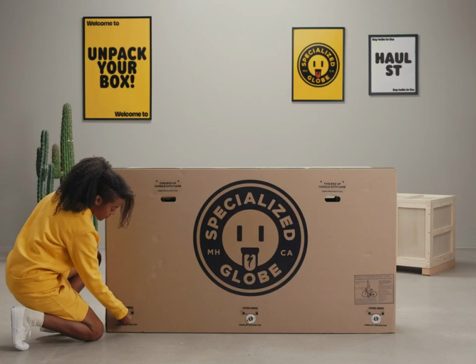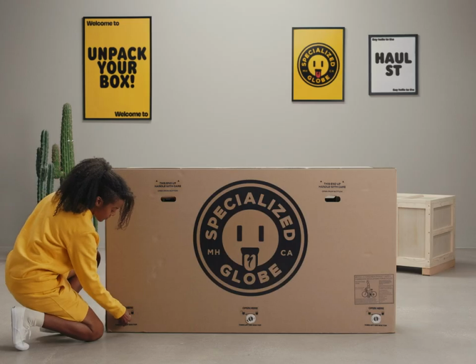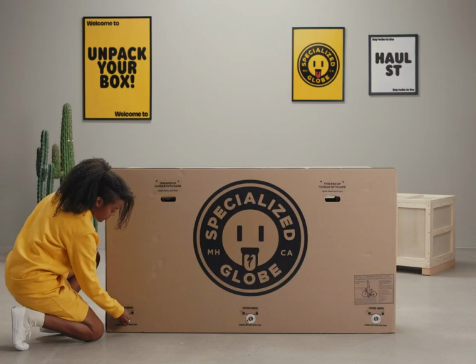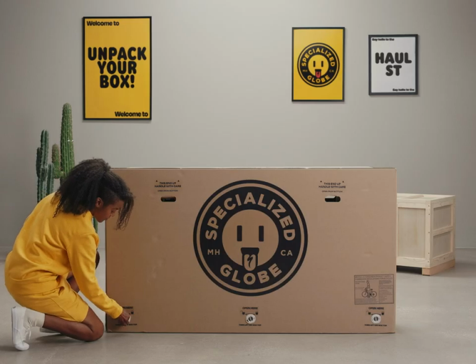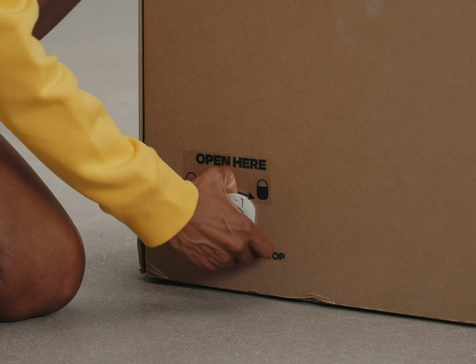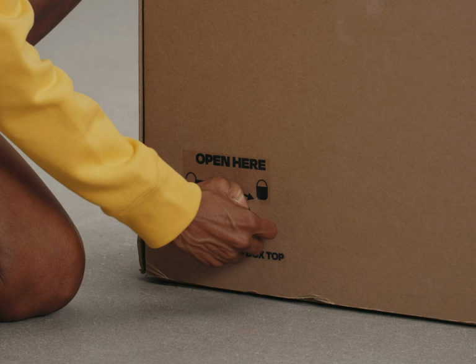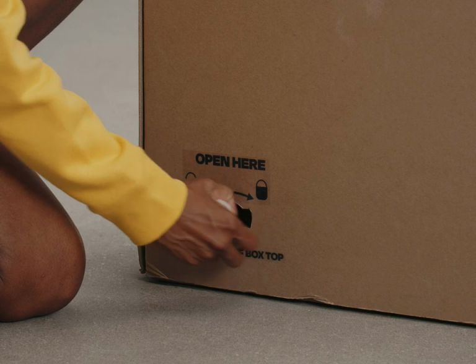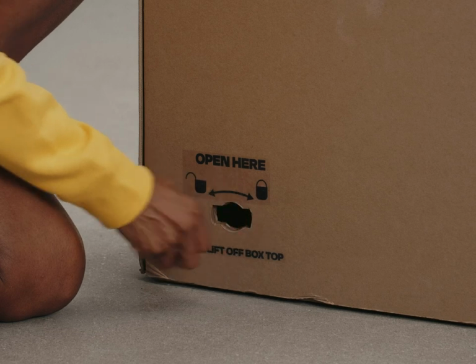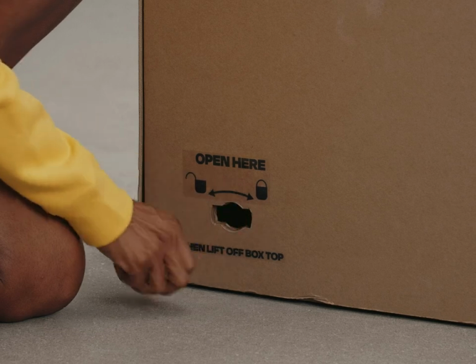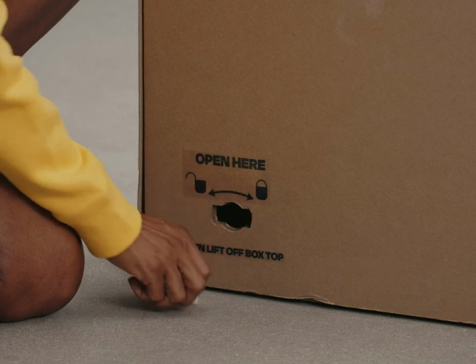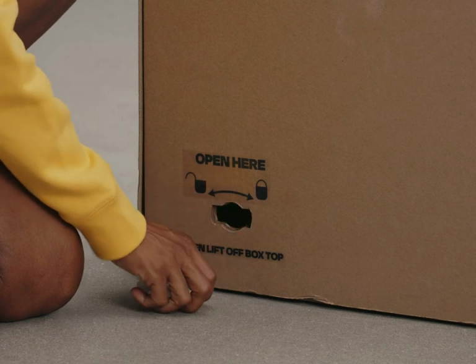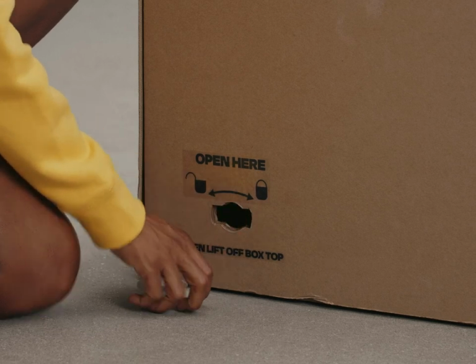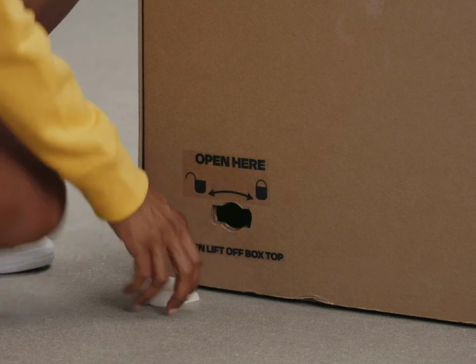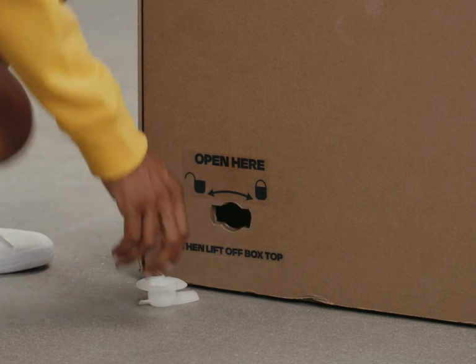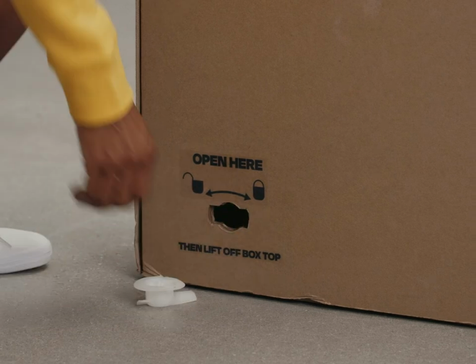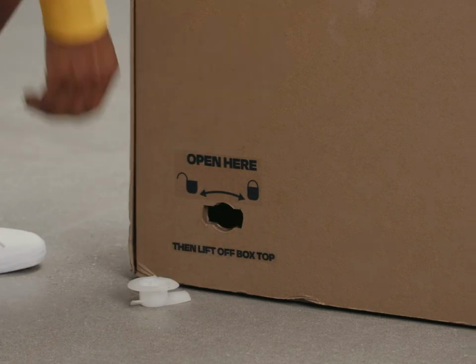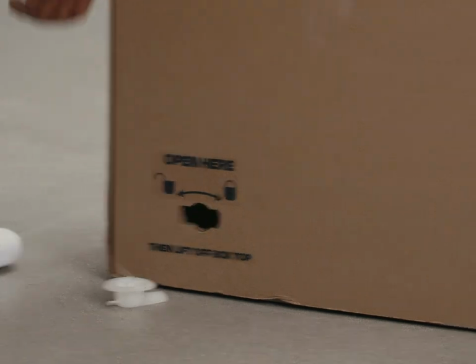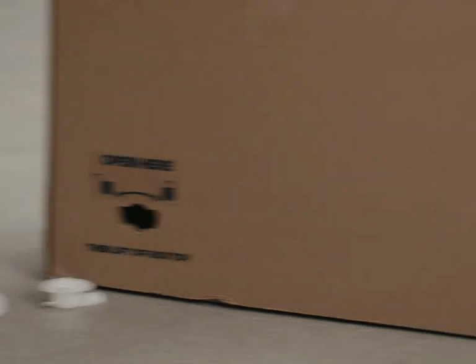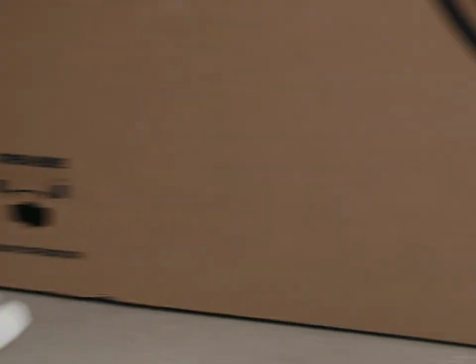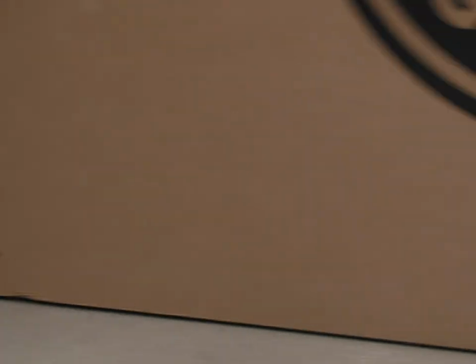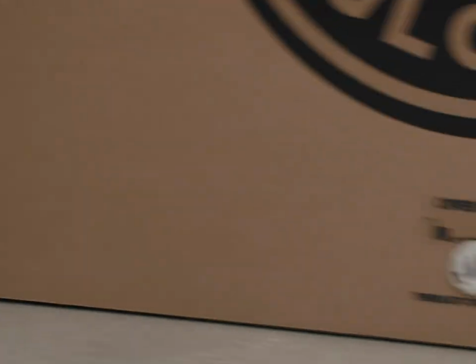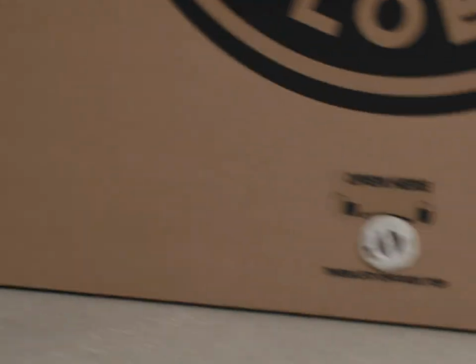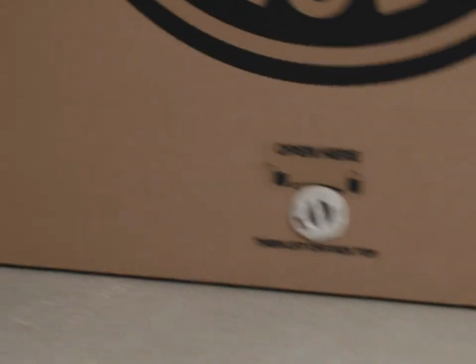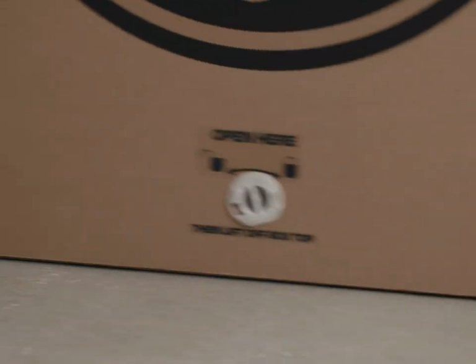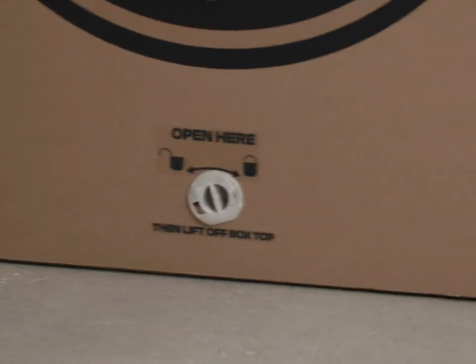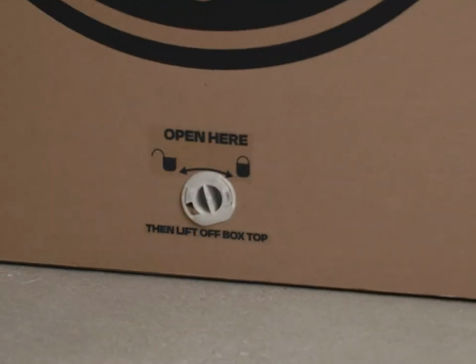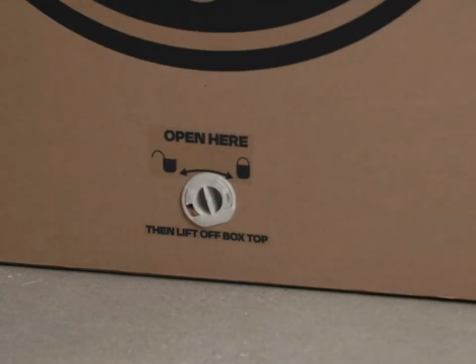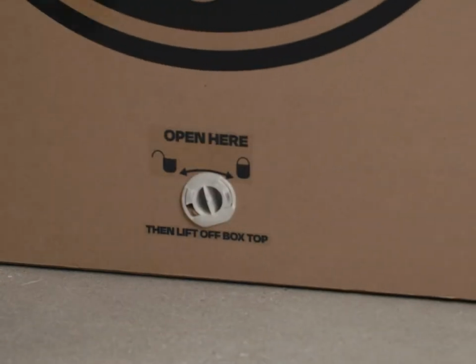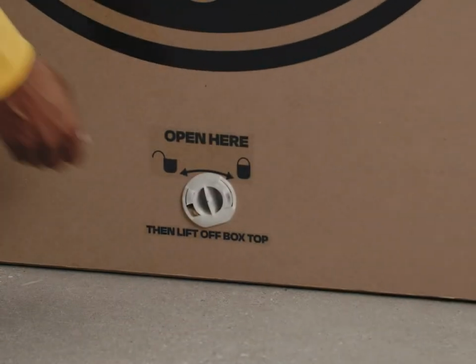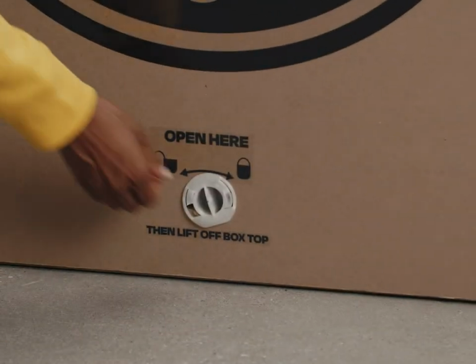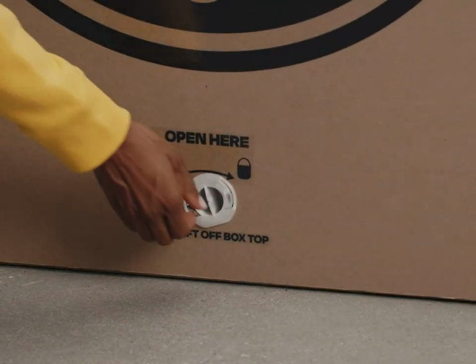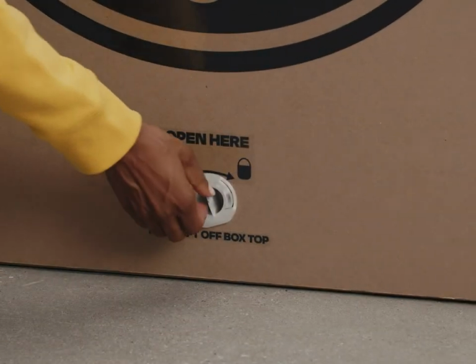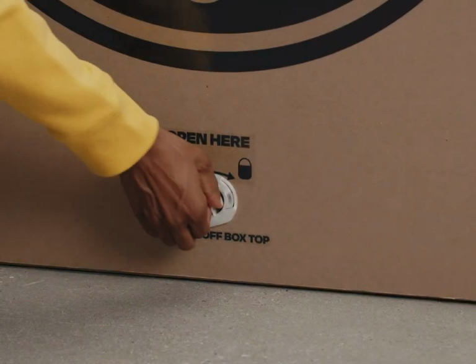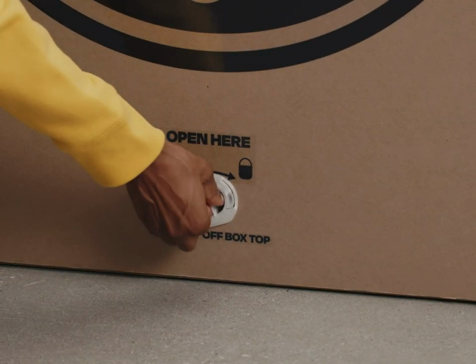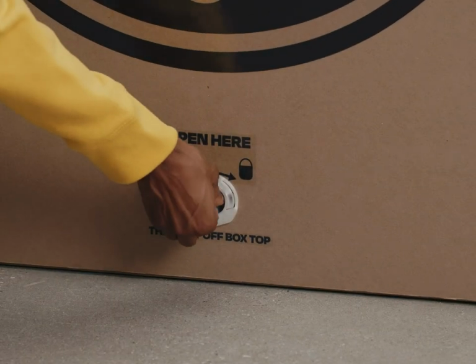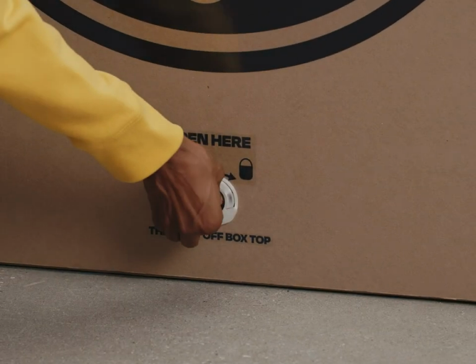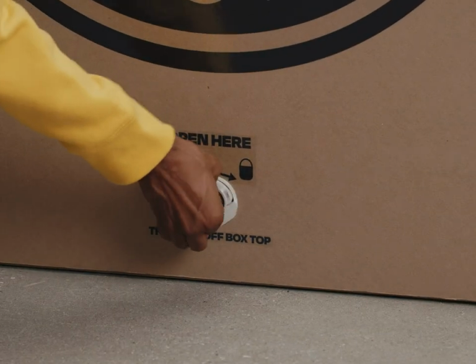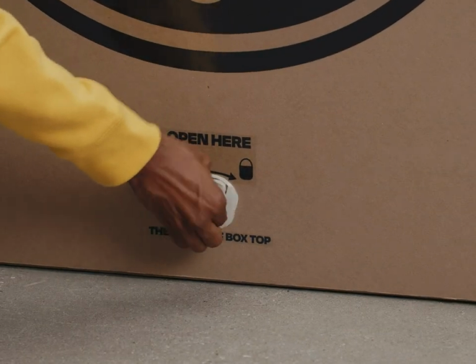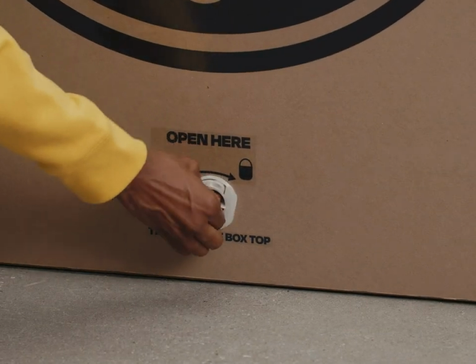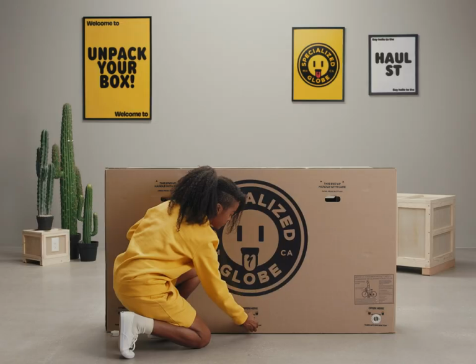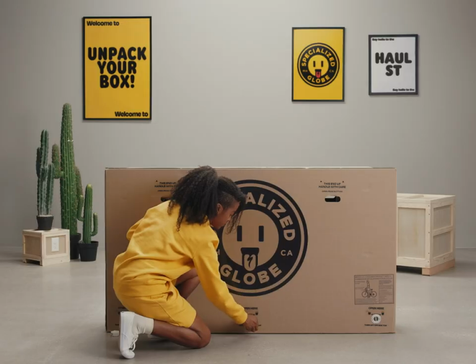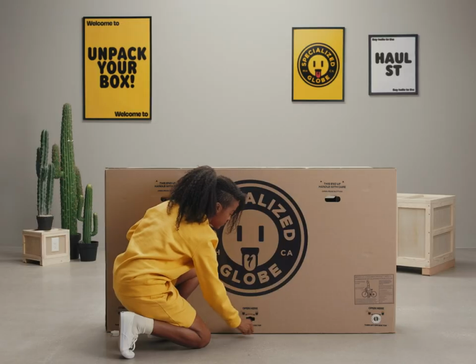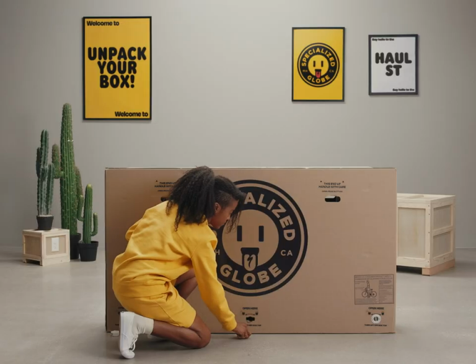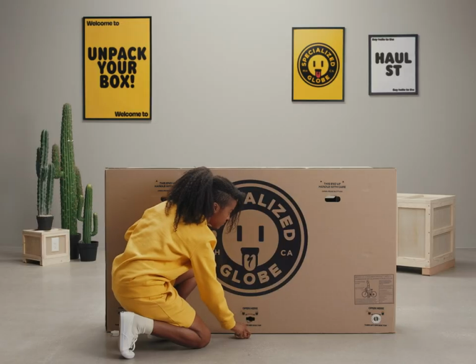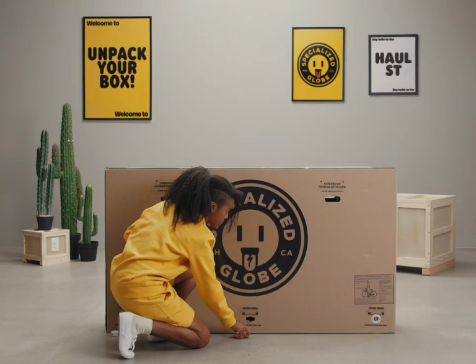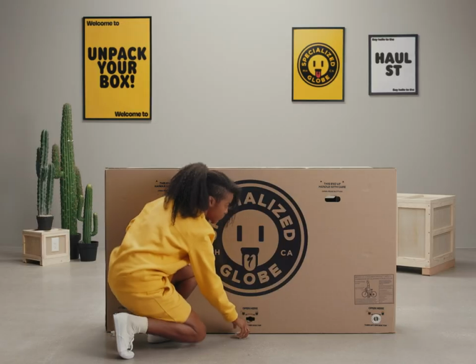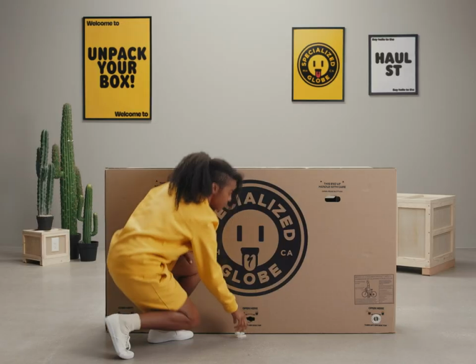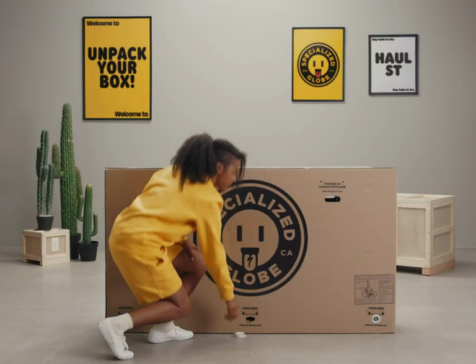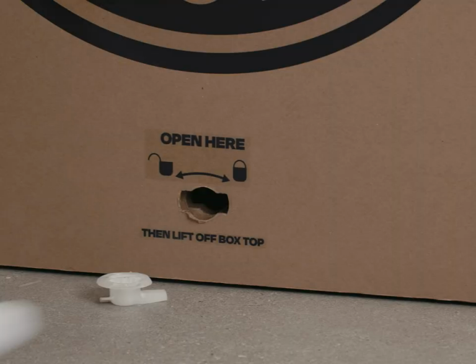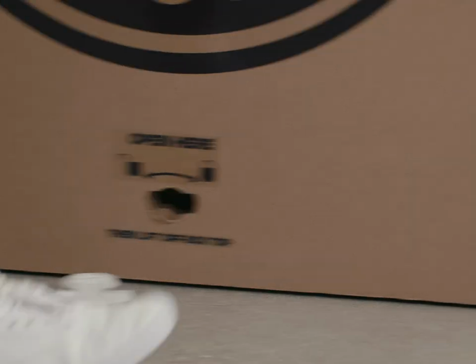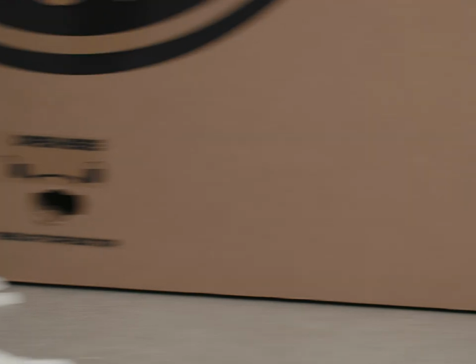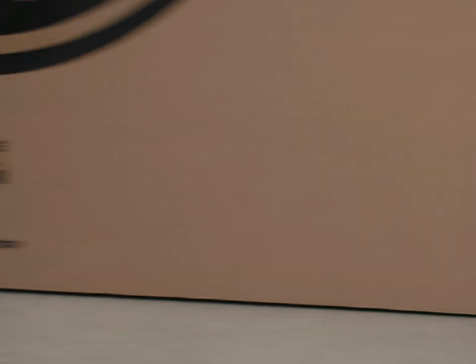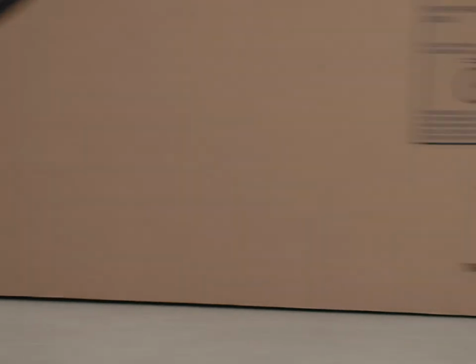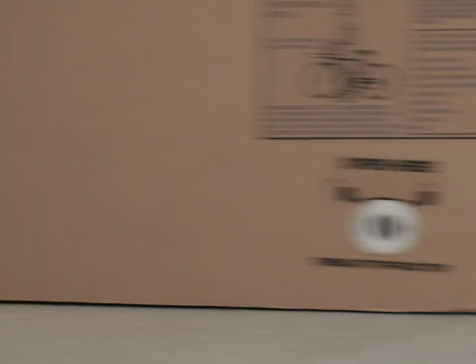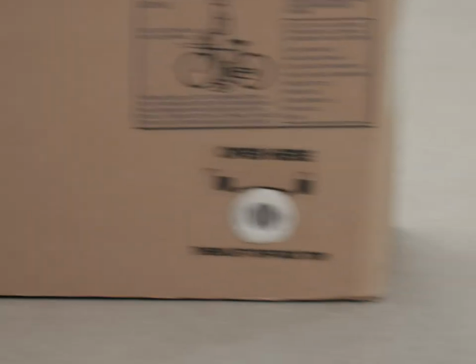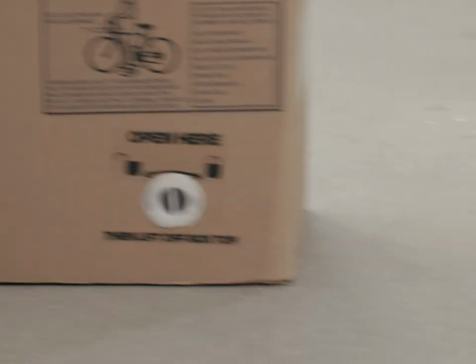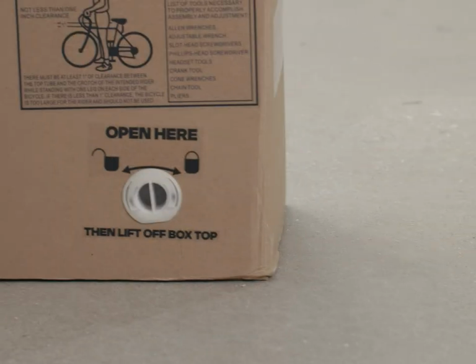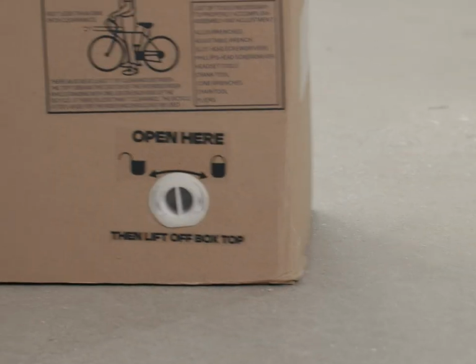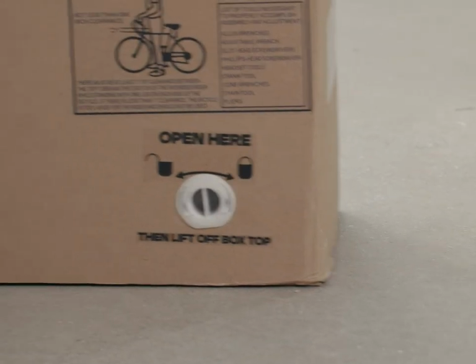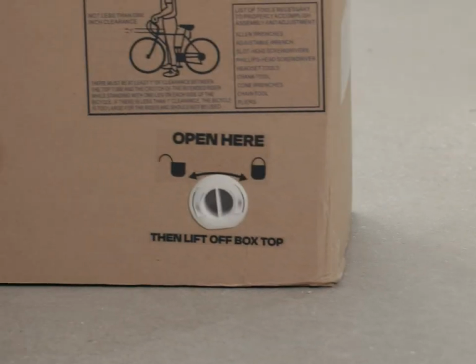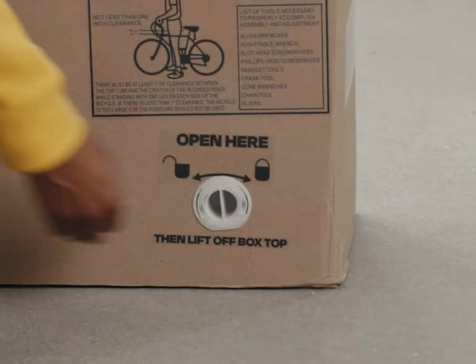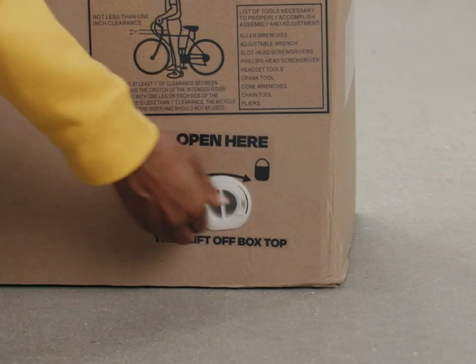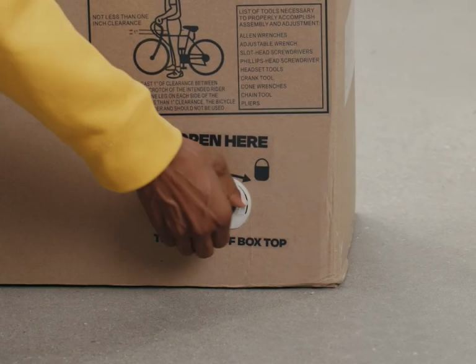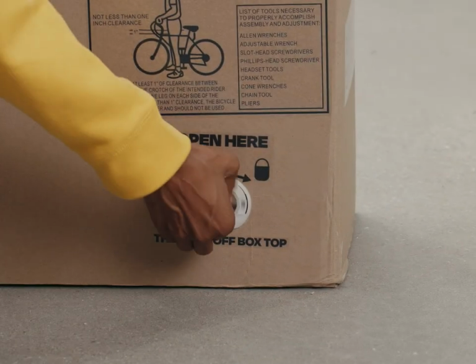Let's rotate the six plastic locks counterclockwise to remove them. If anything appears to be damaged, please contact Rider Care for support.